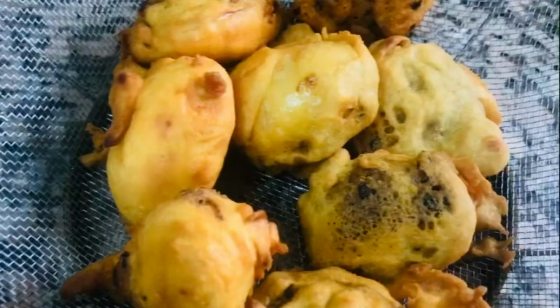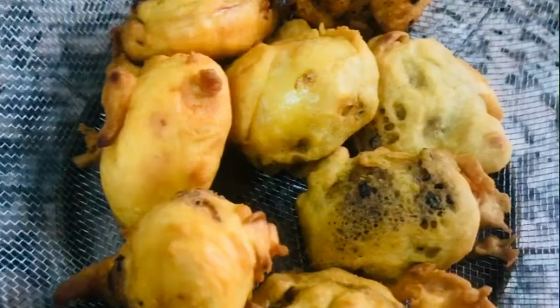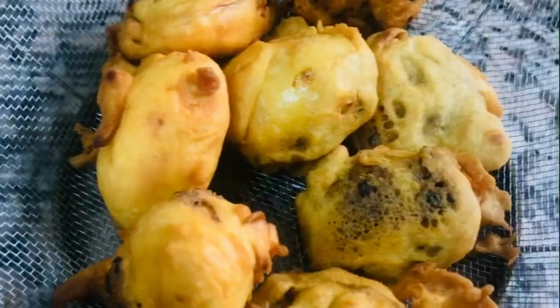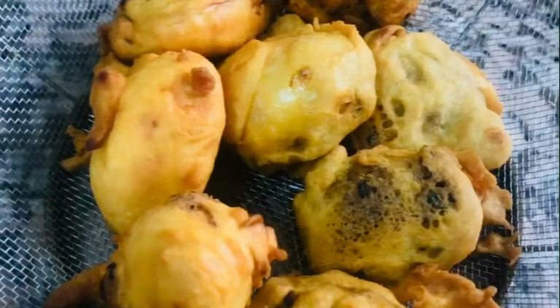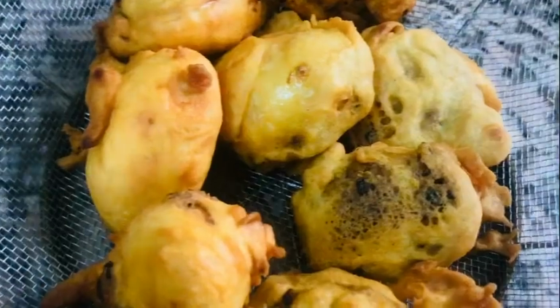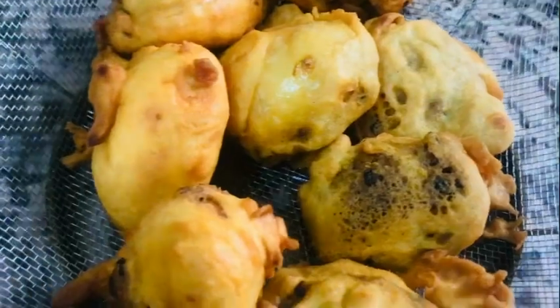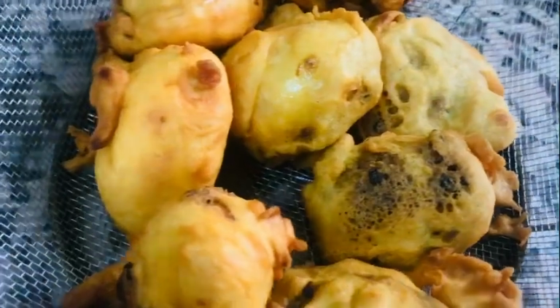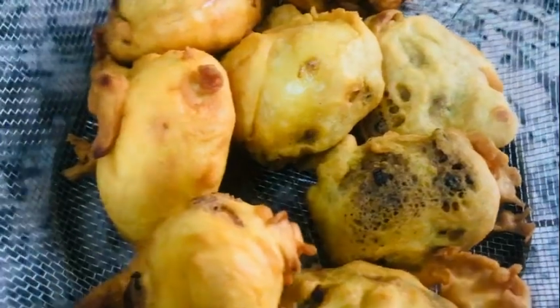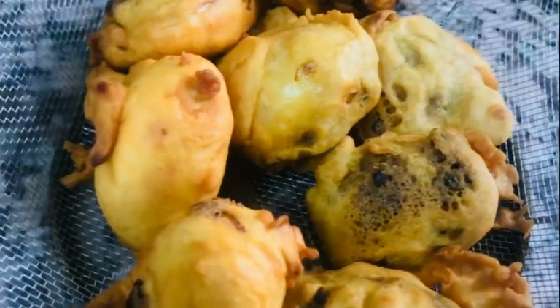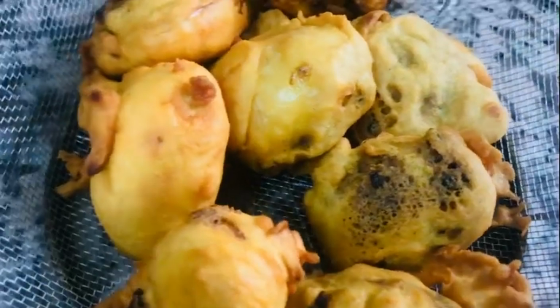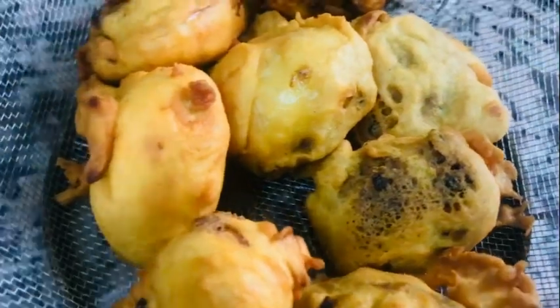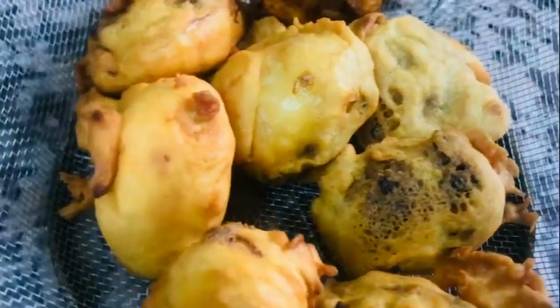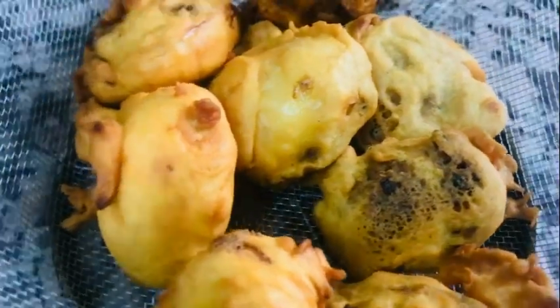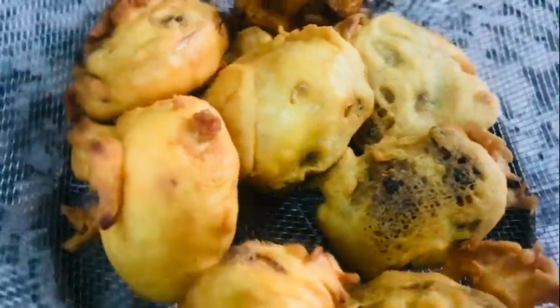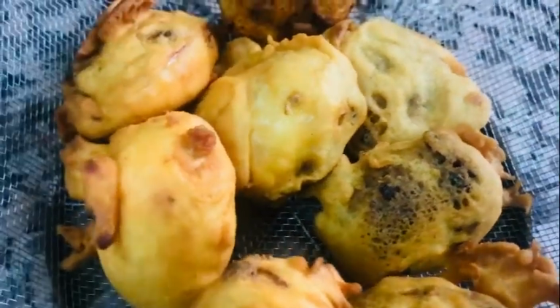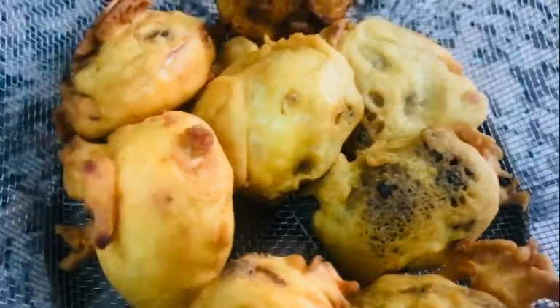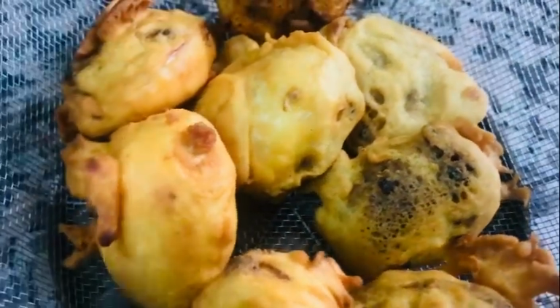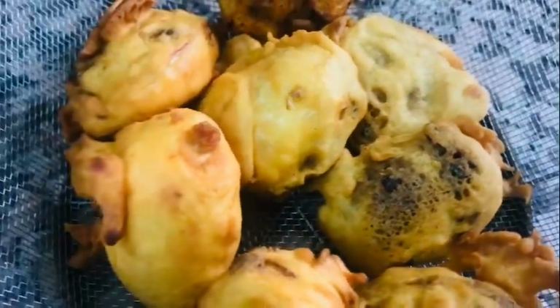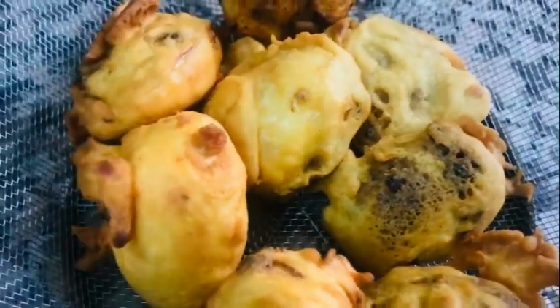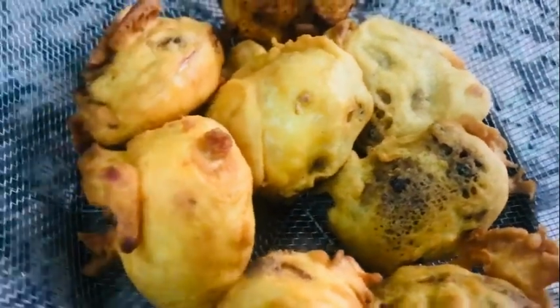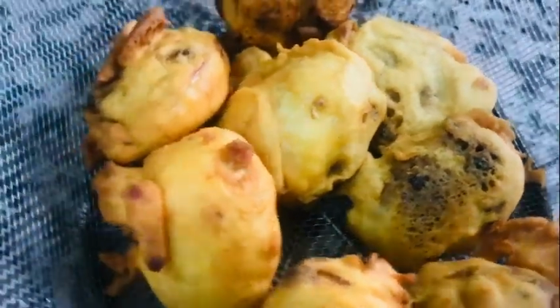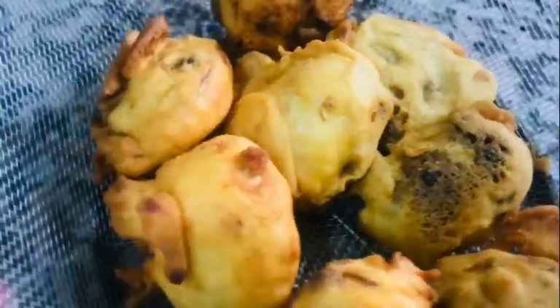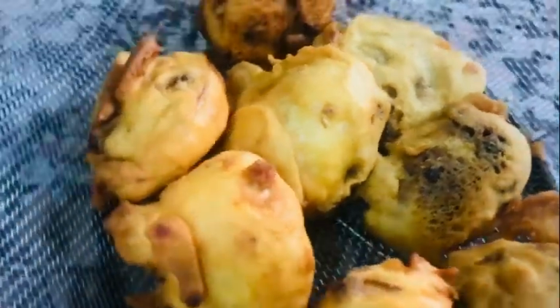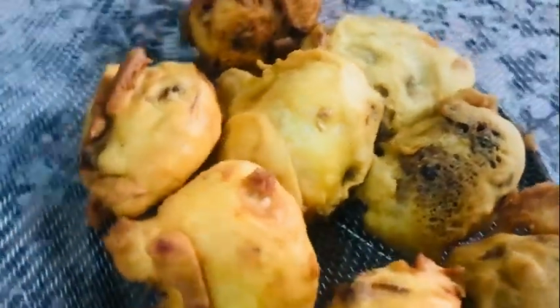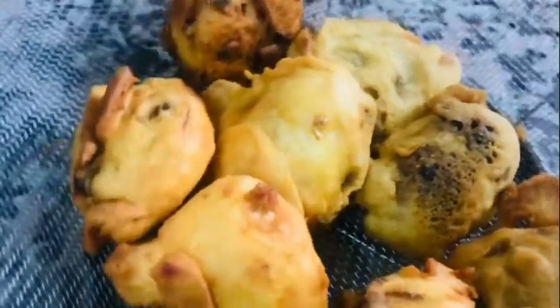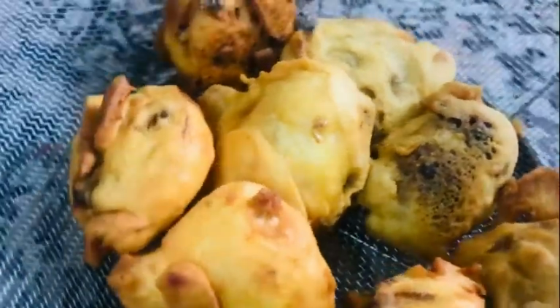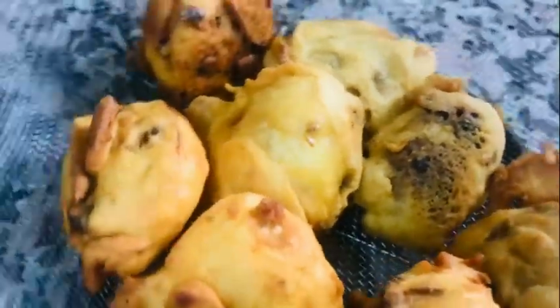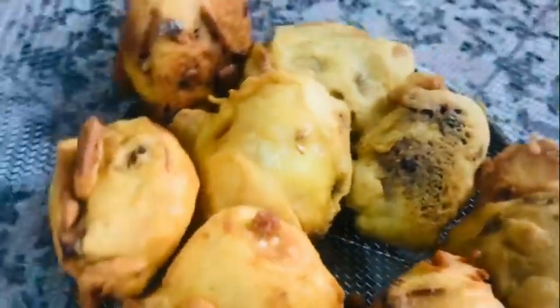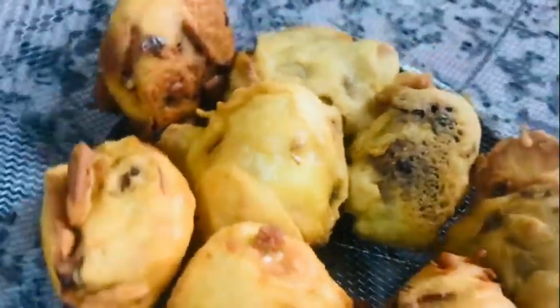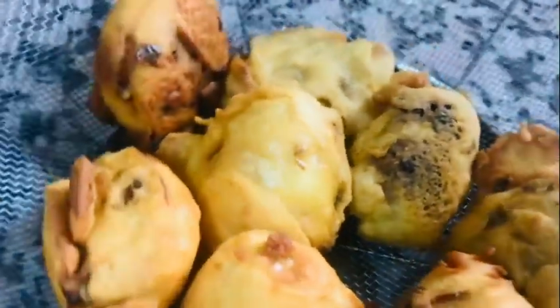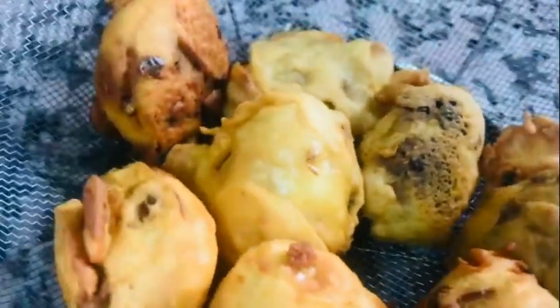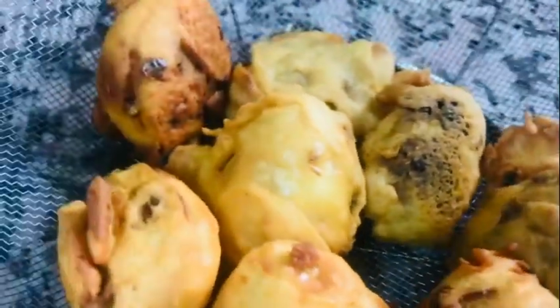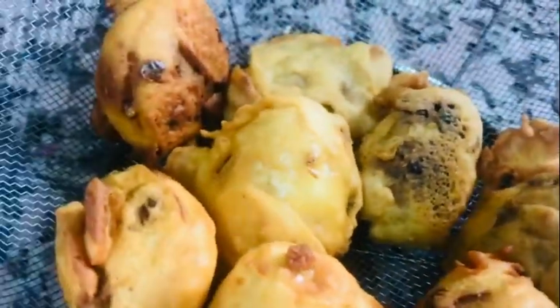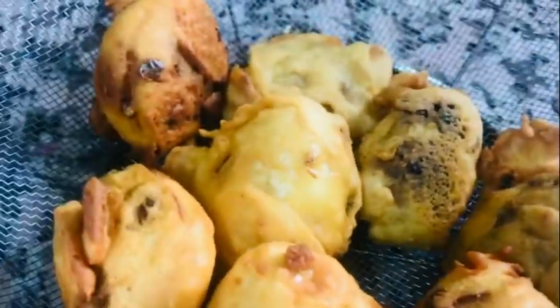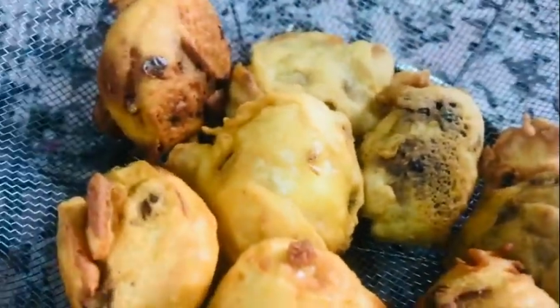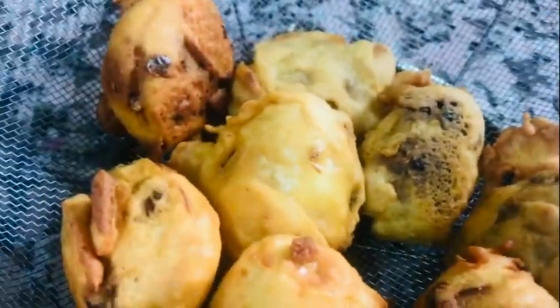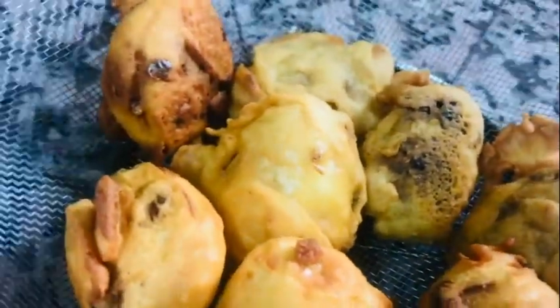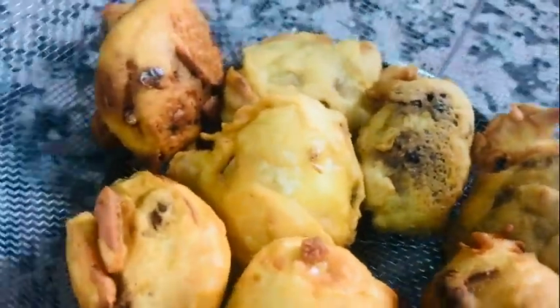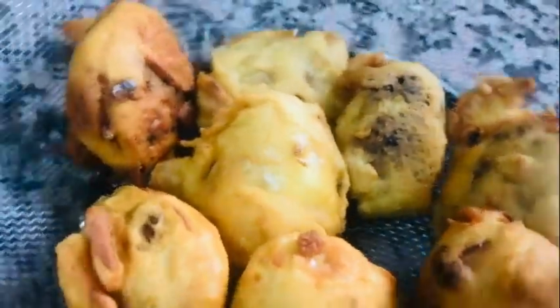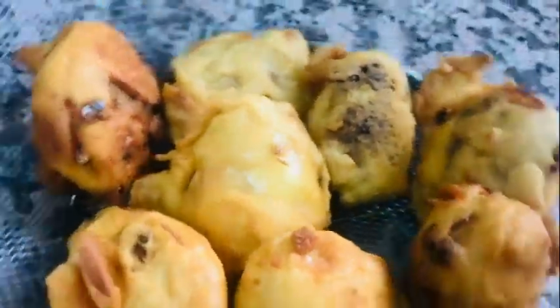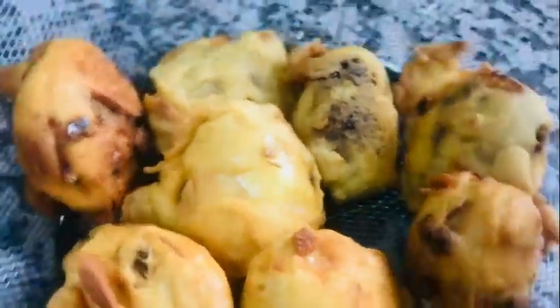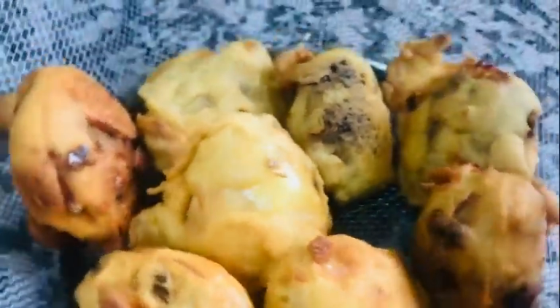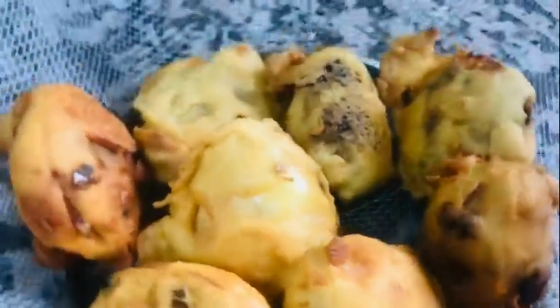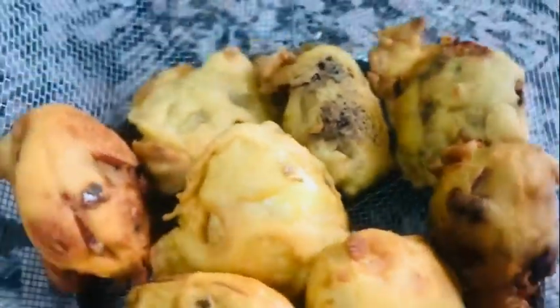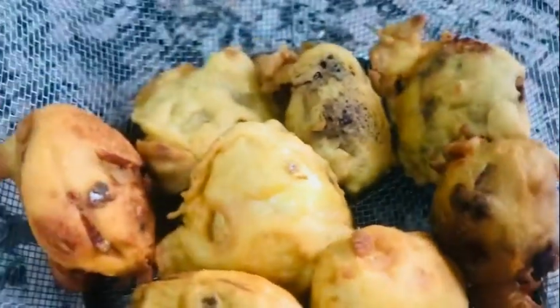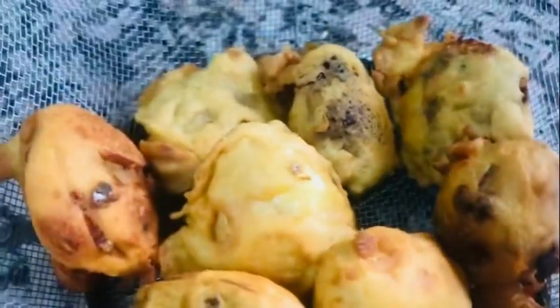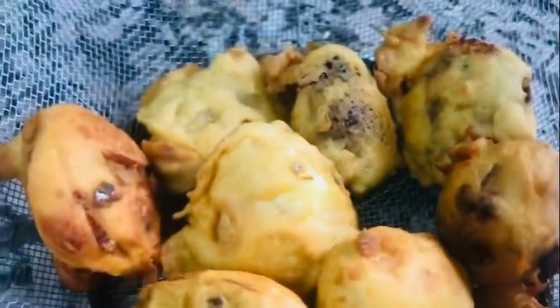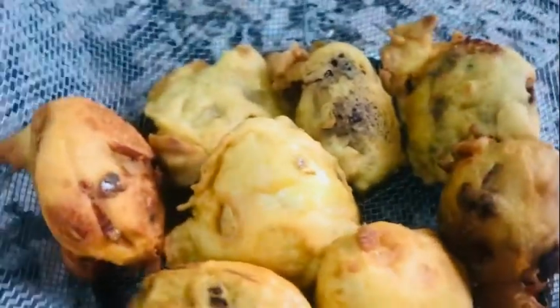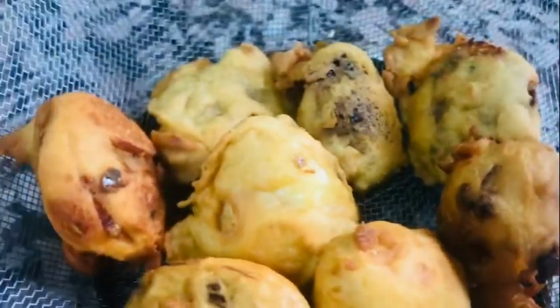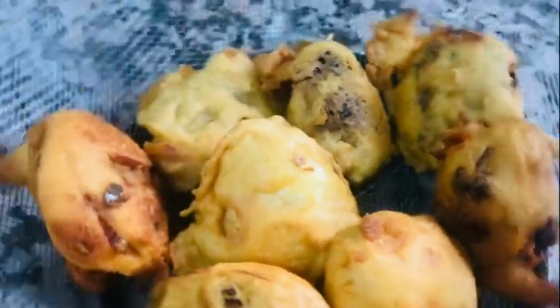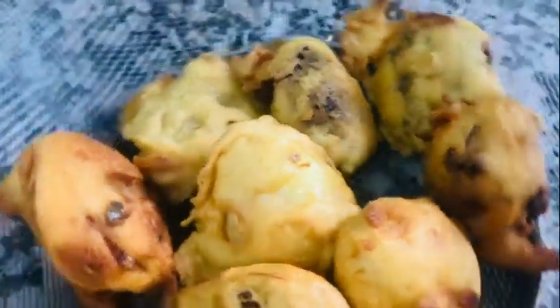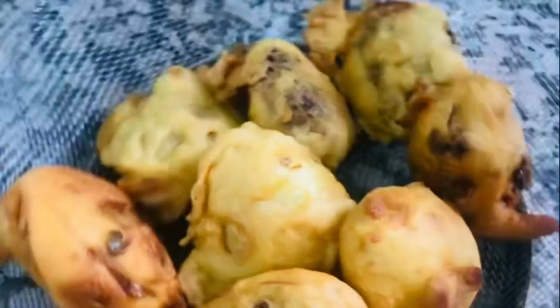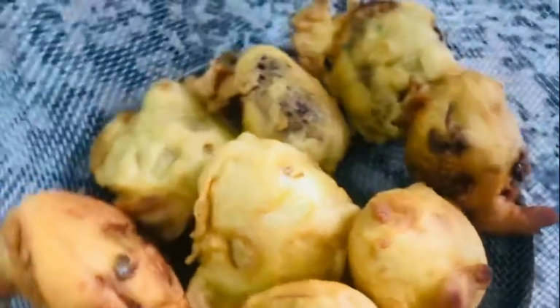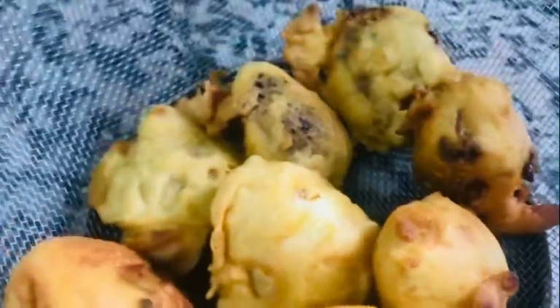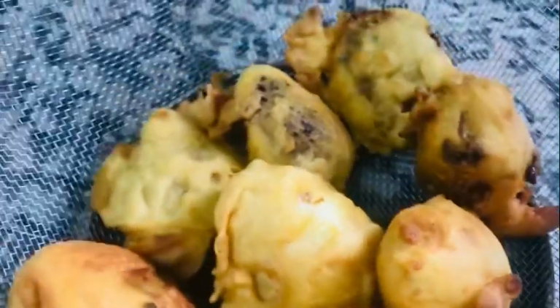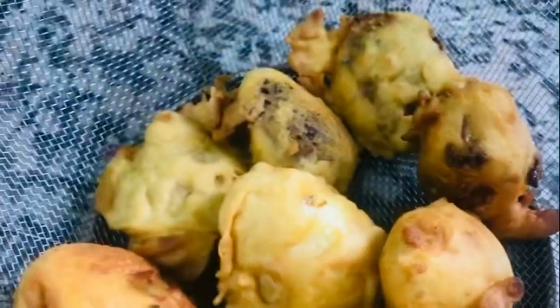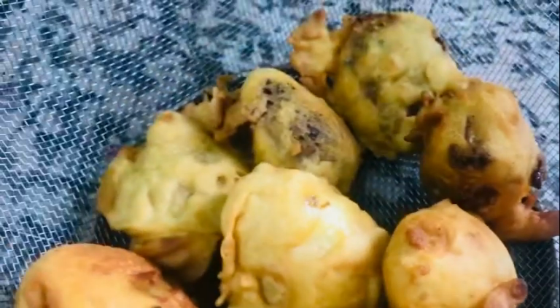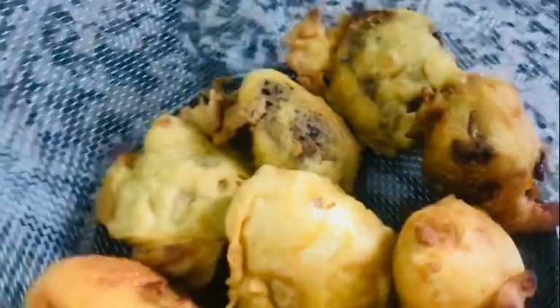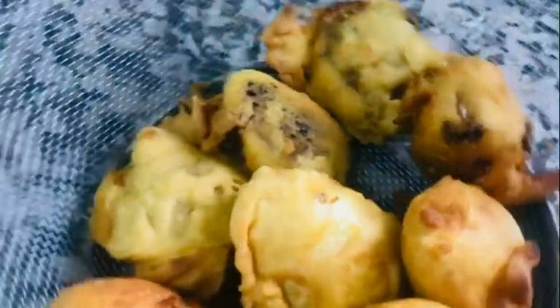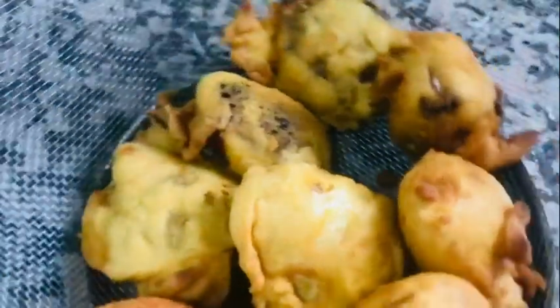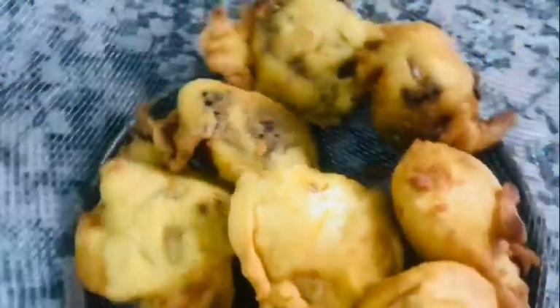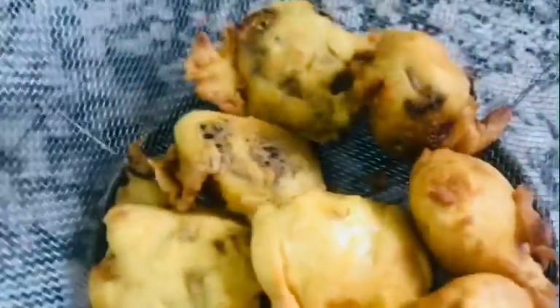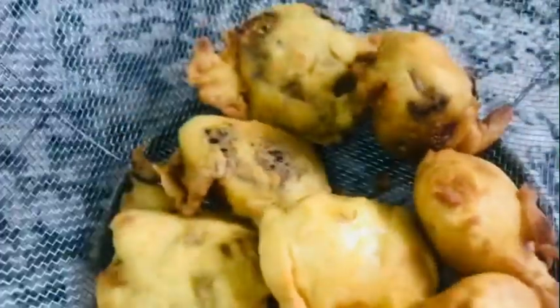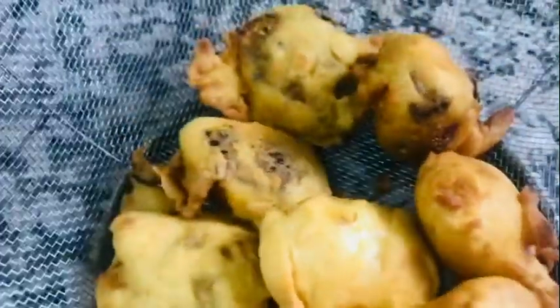Hi, welcome back. I am ready to cook a recipe for this recipe.